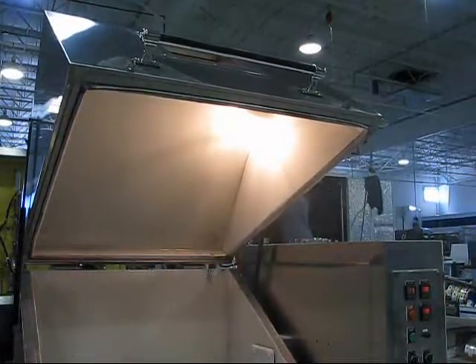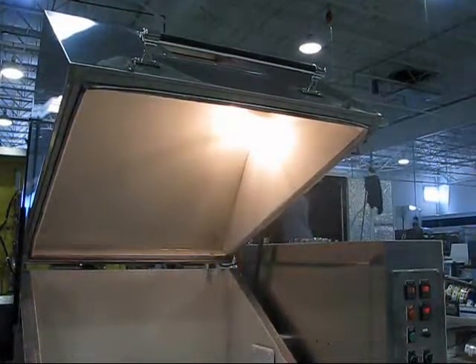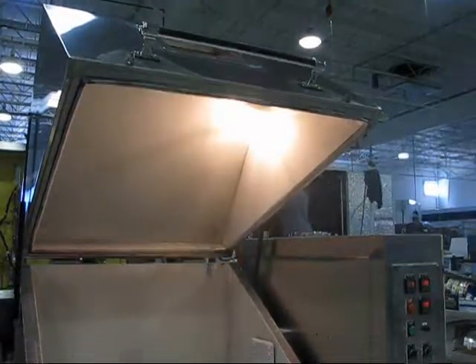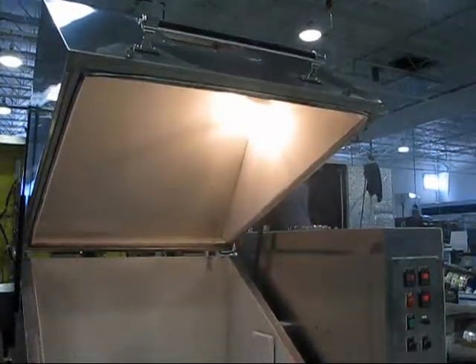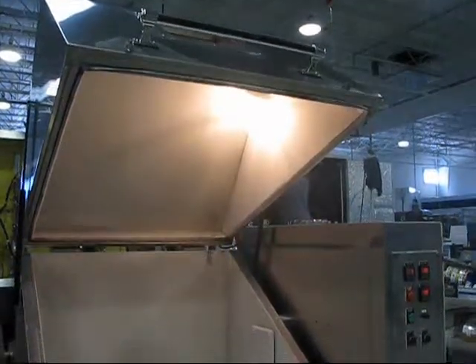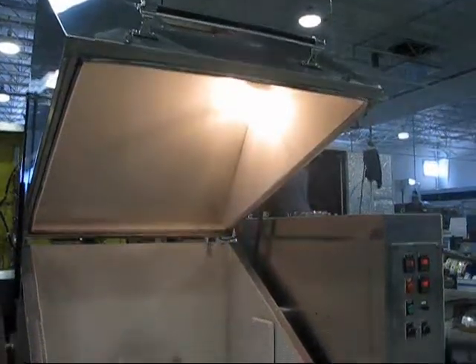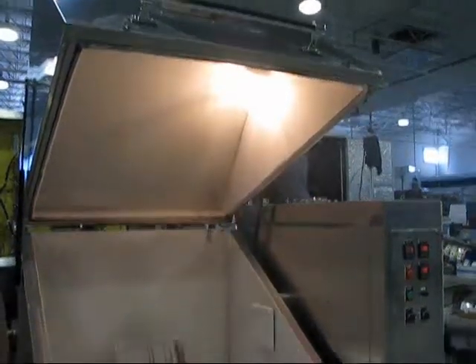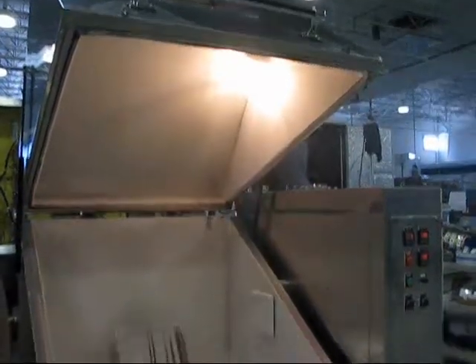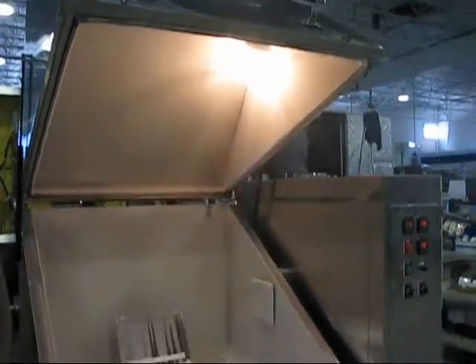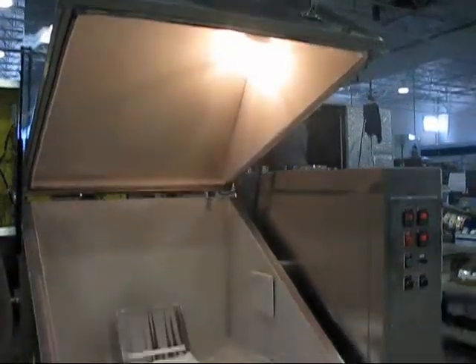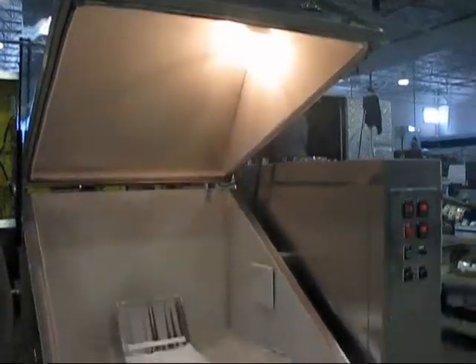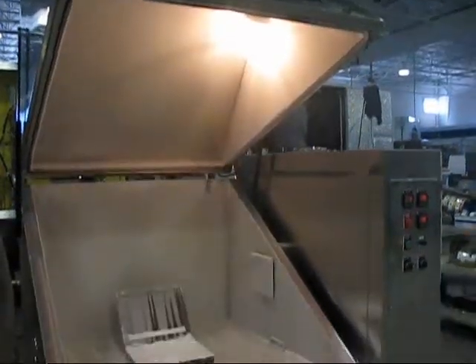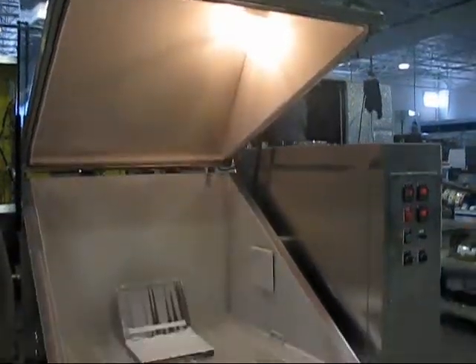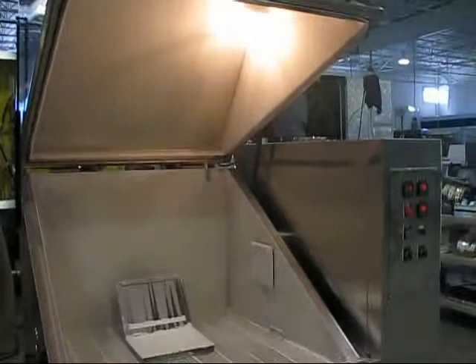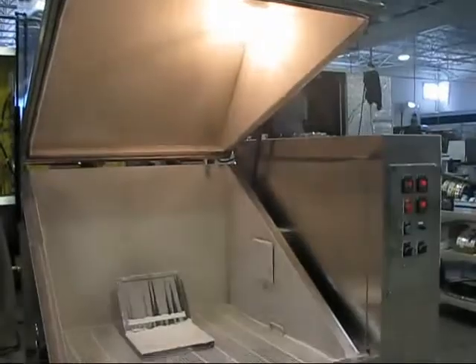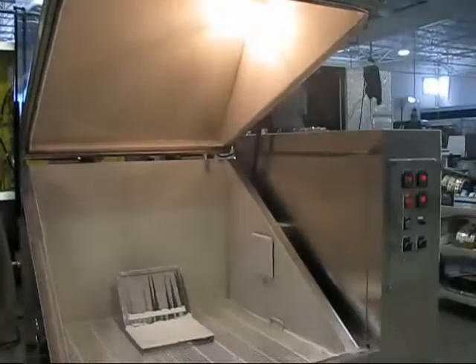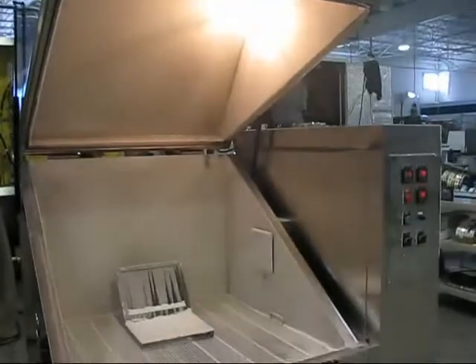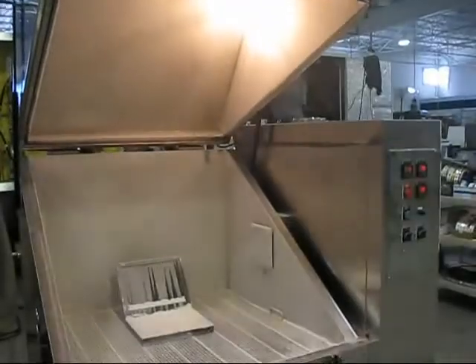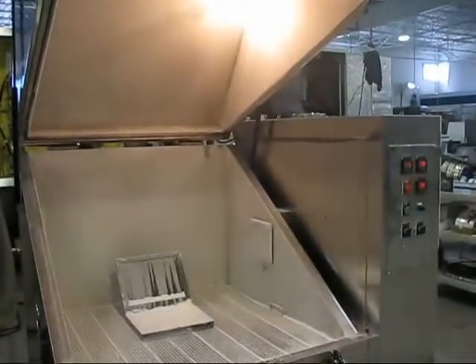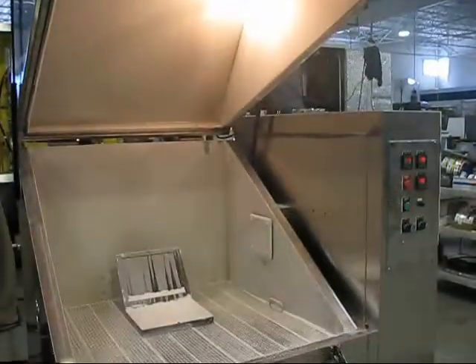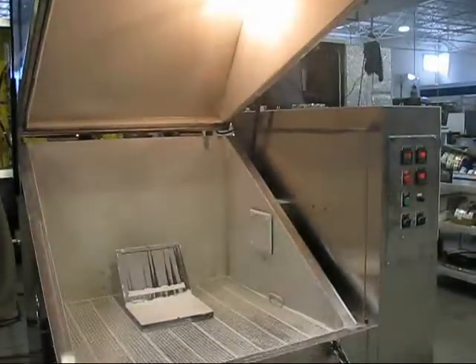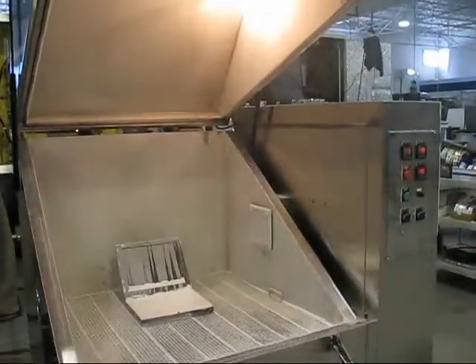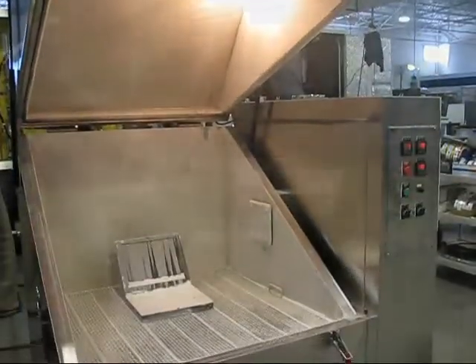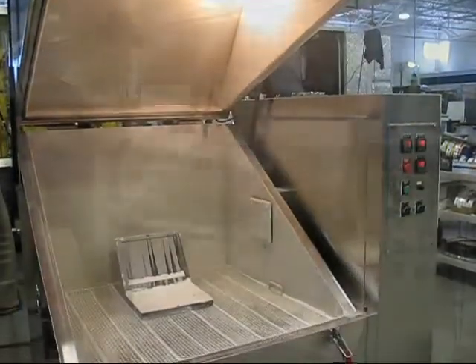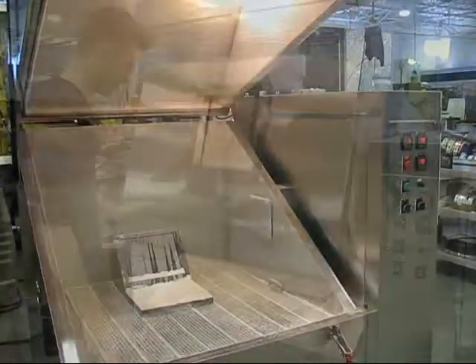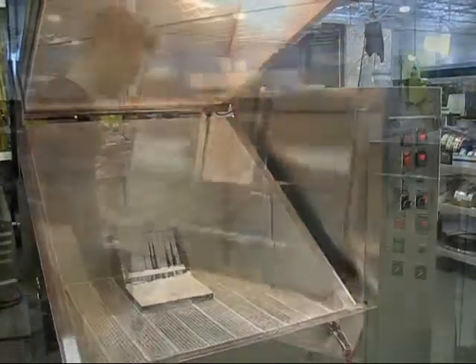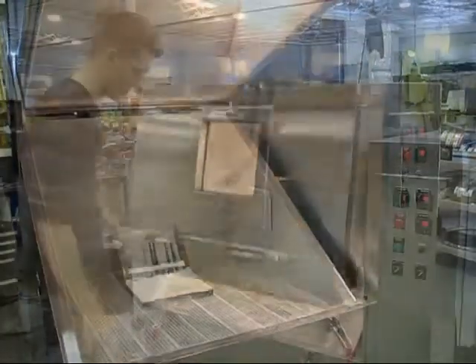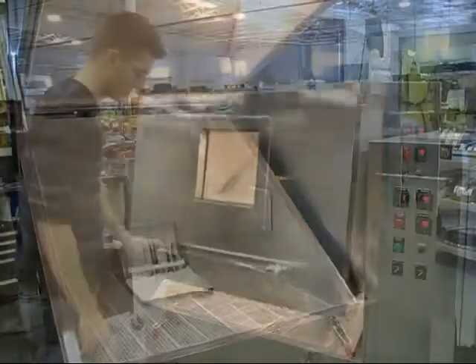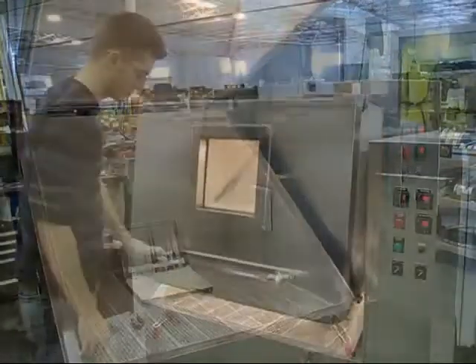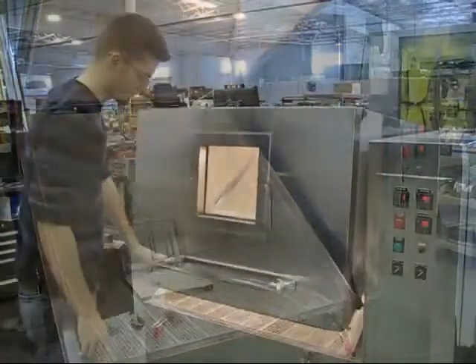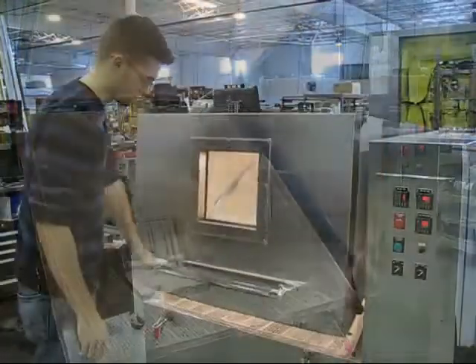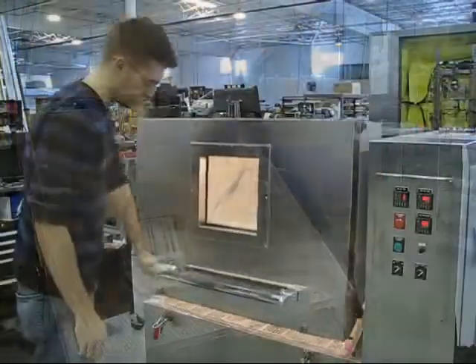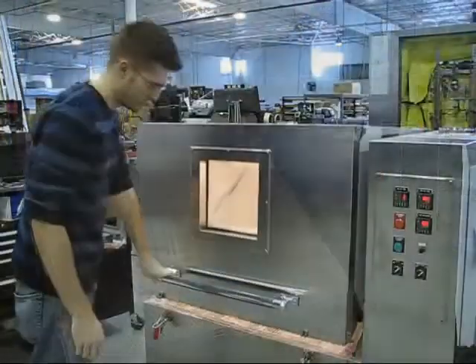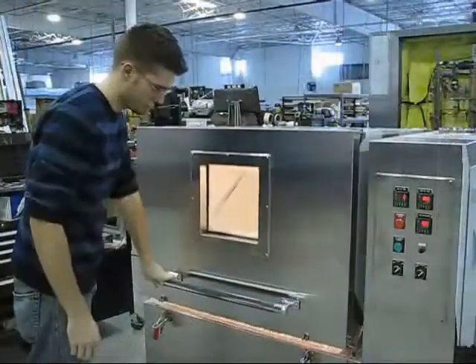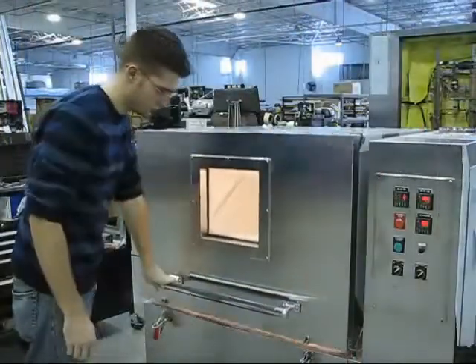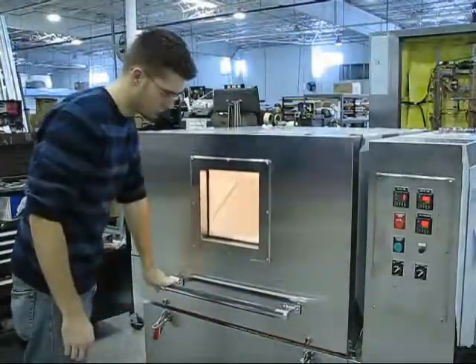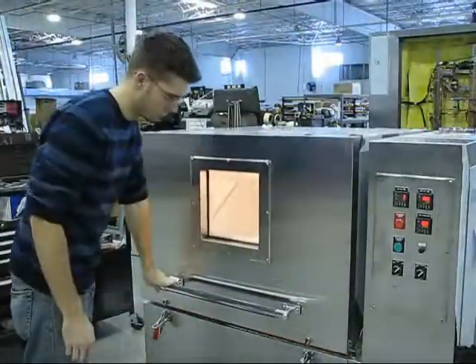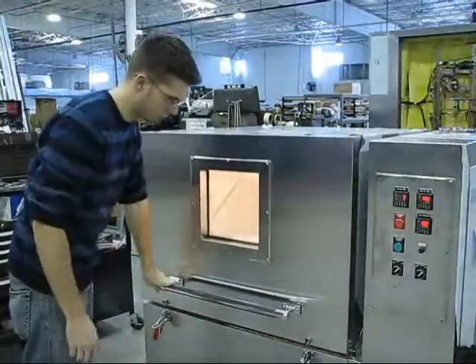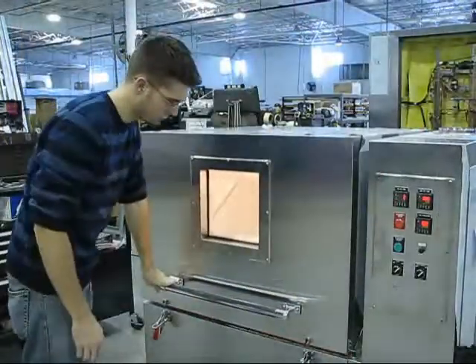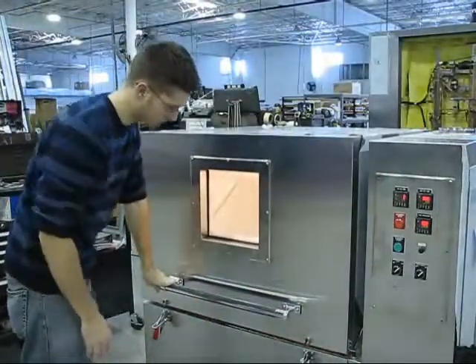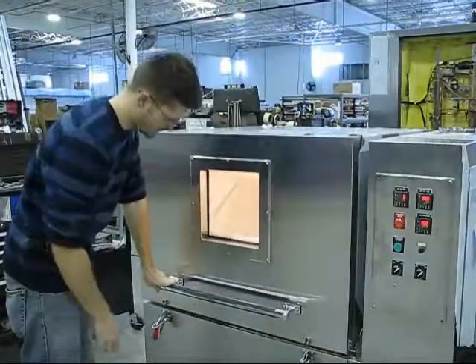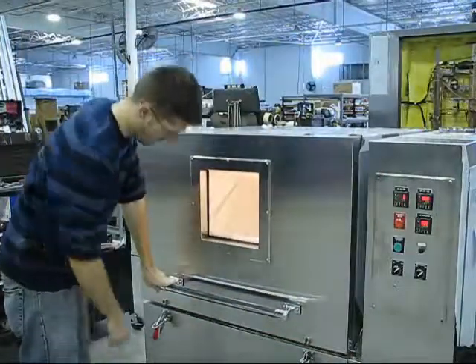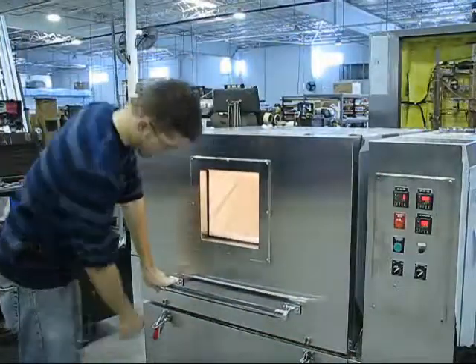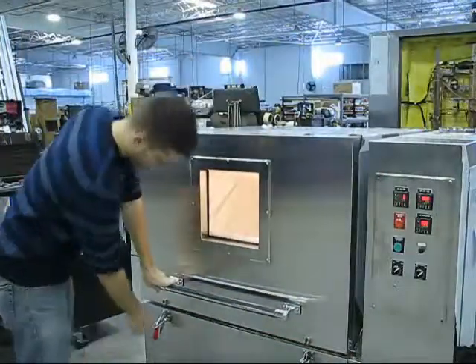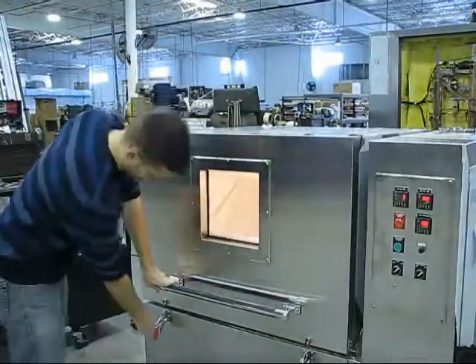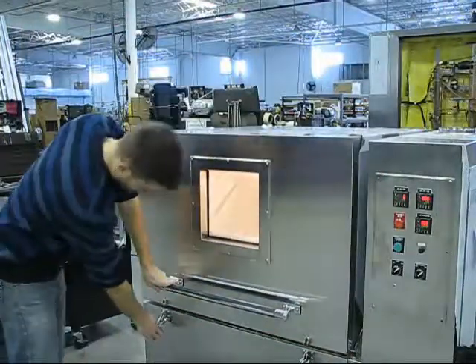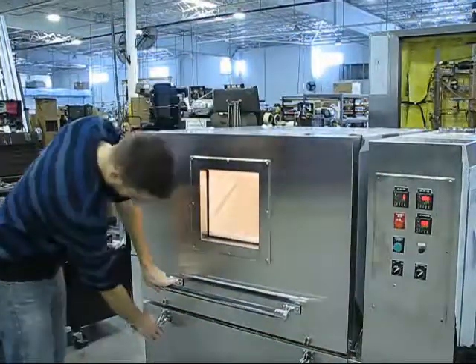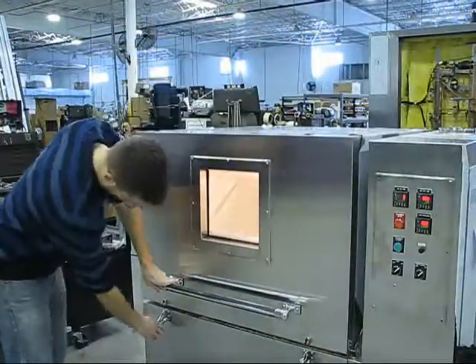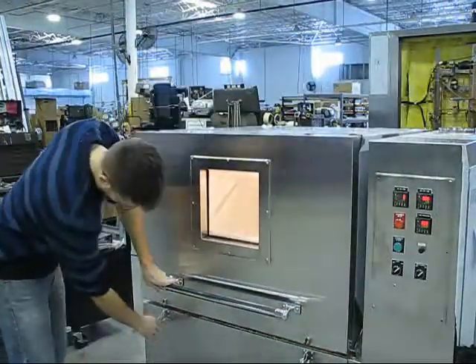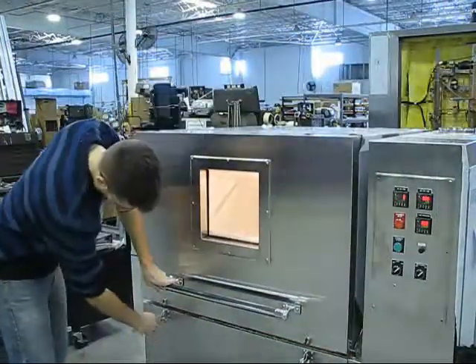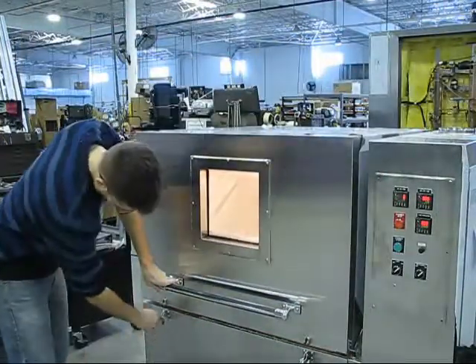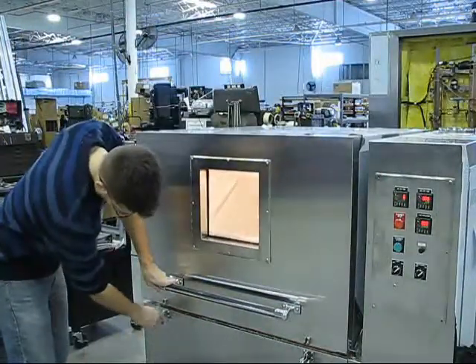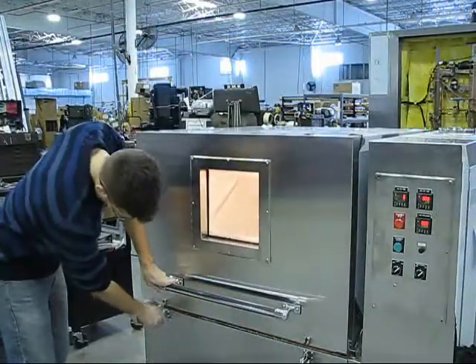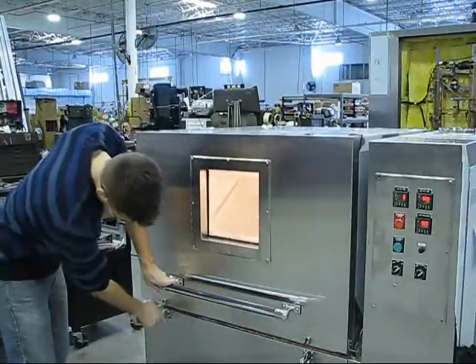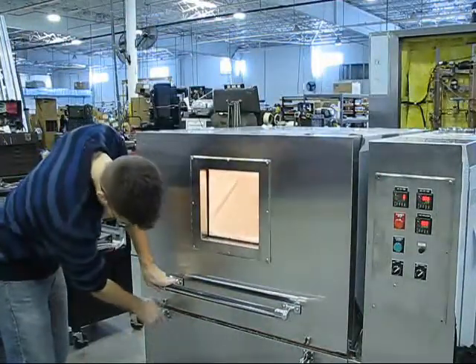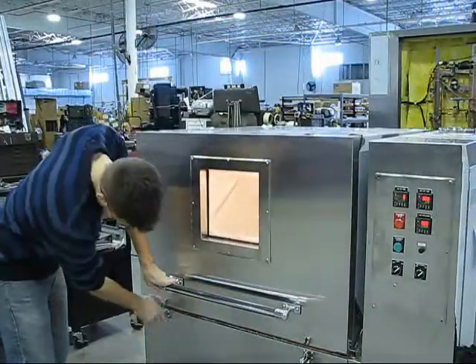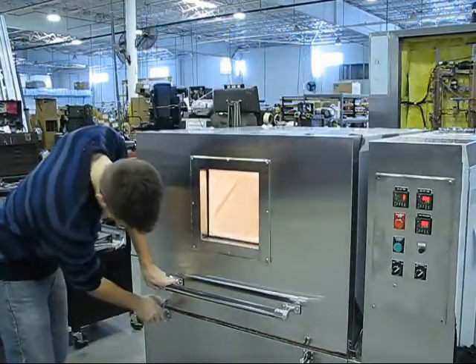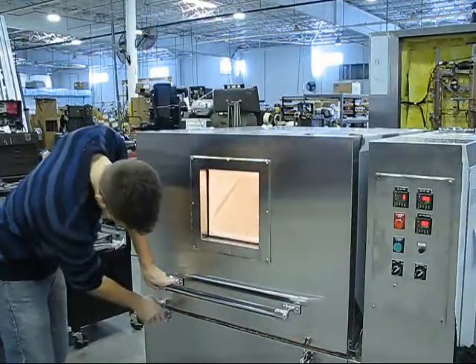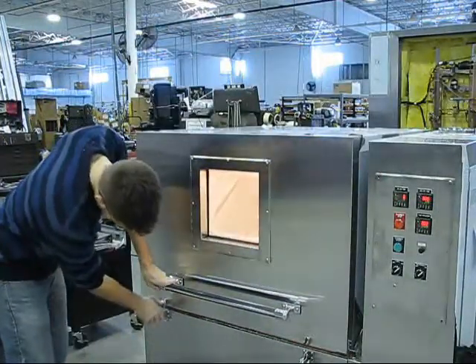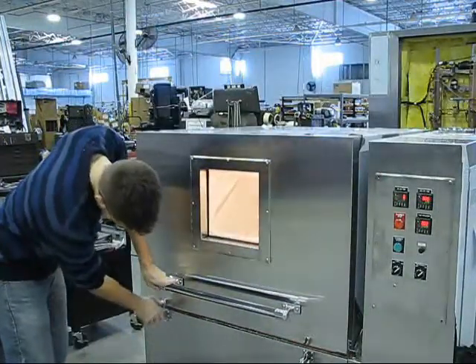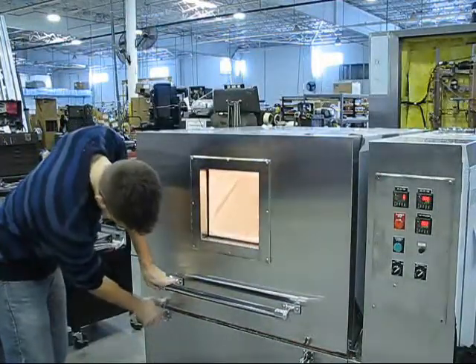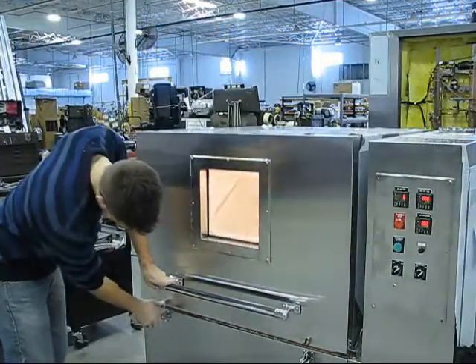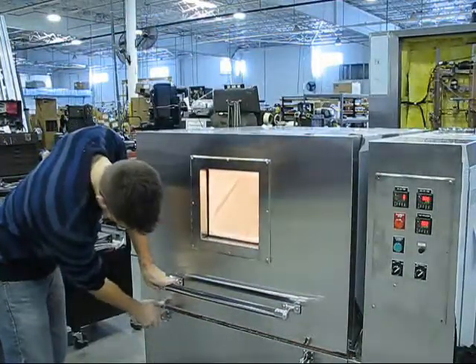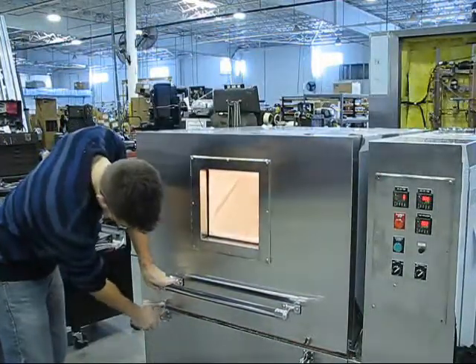These chambers come in two different sizes, but you can also ask ESPEC to build you a special size for testing larger equipment.